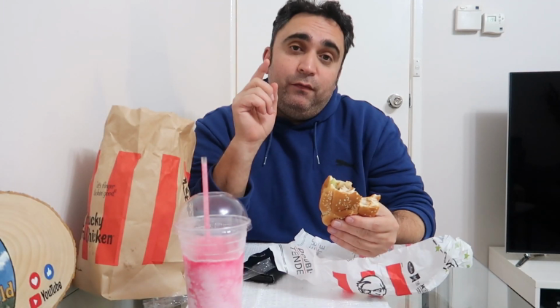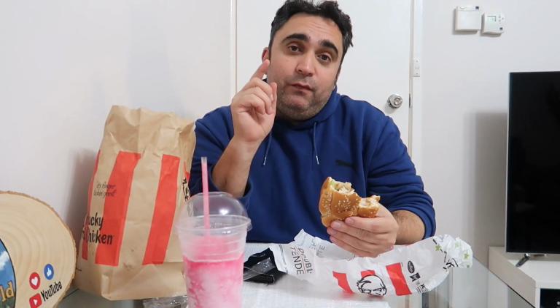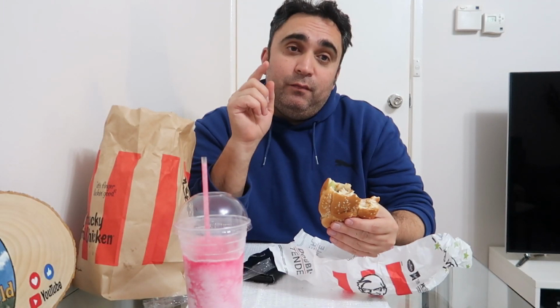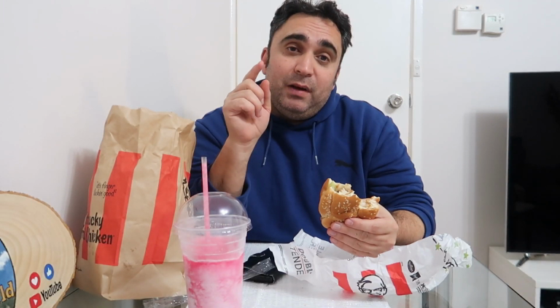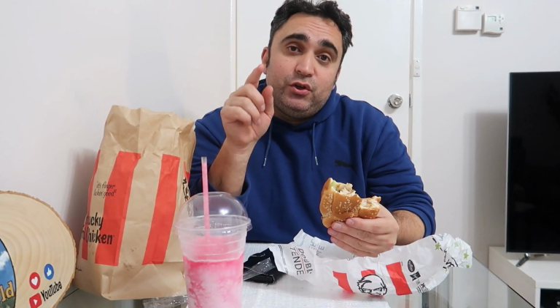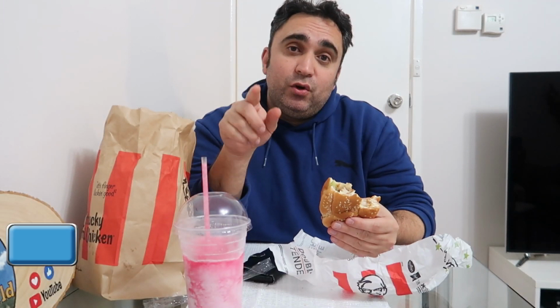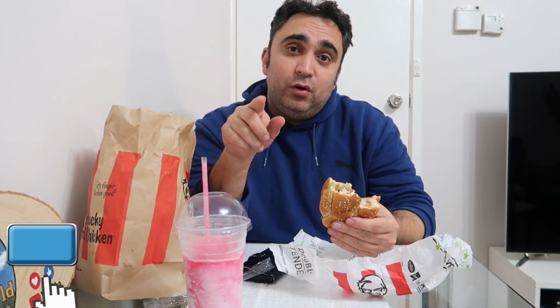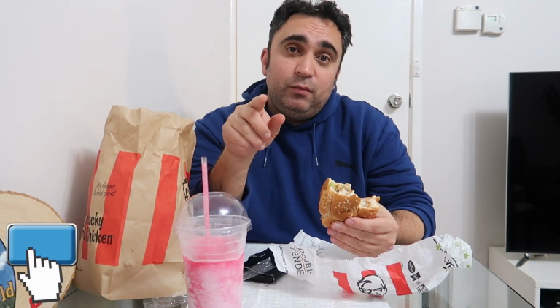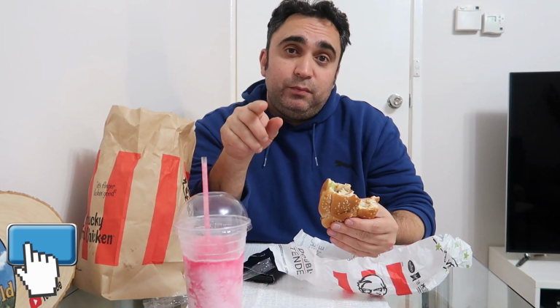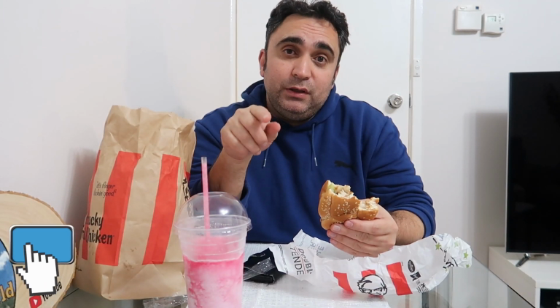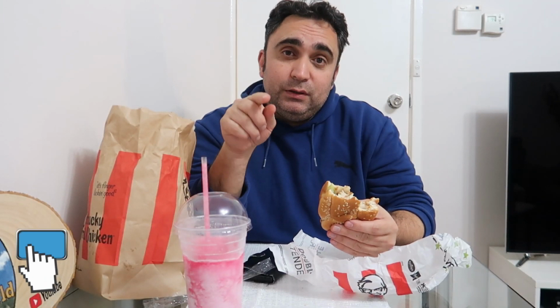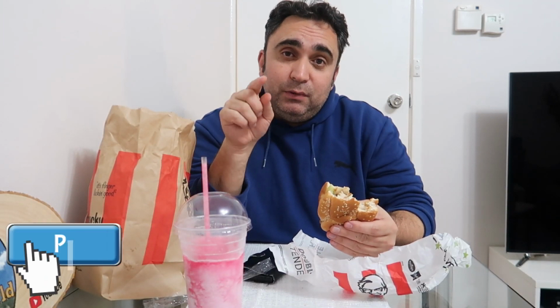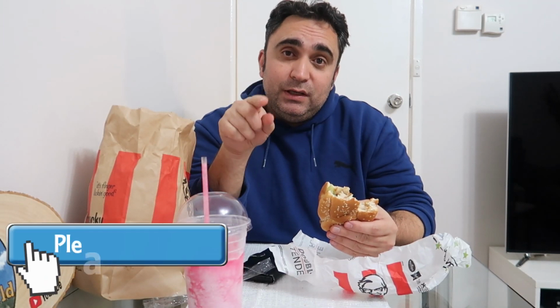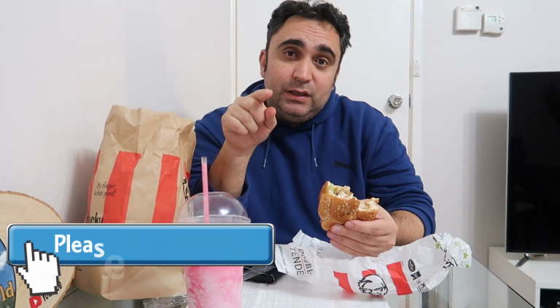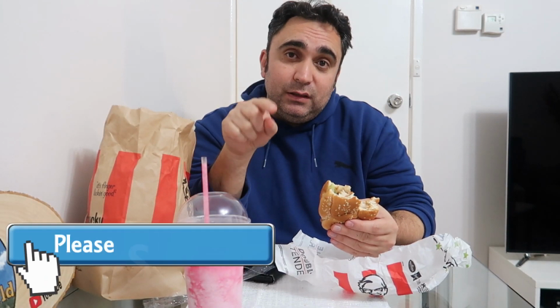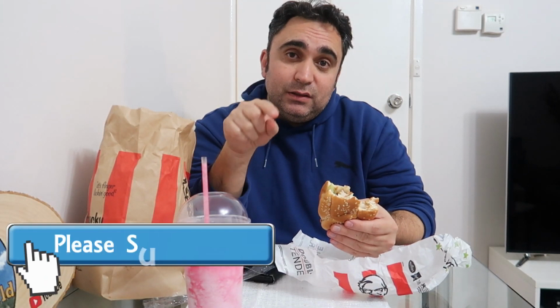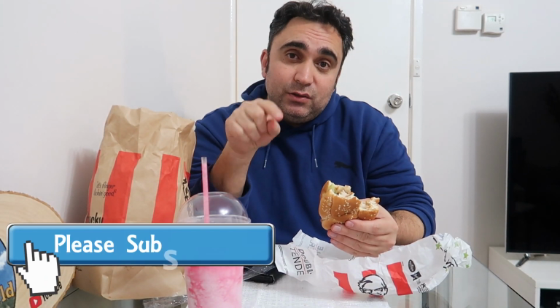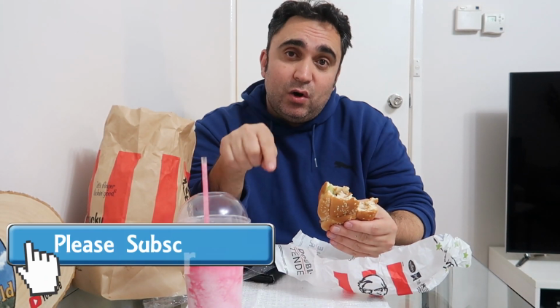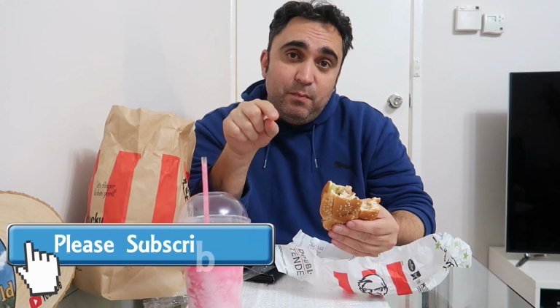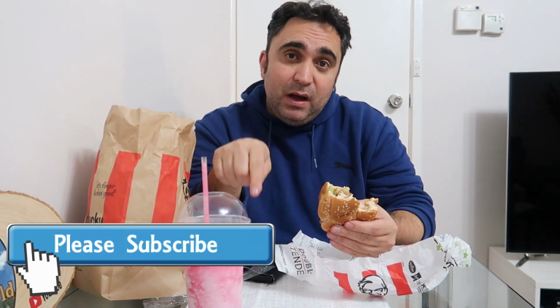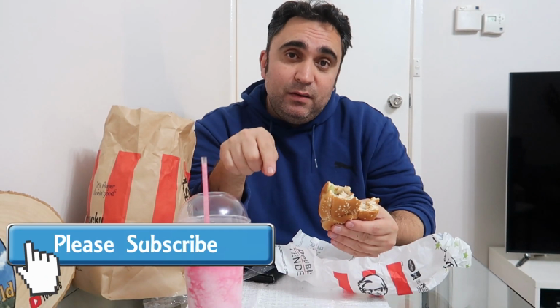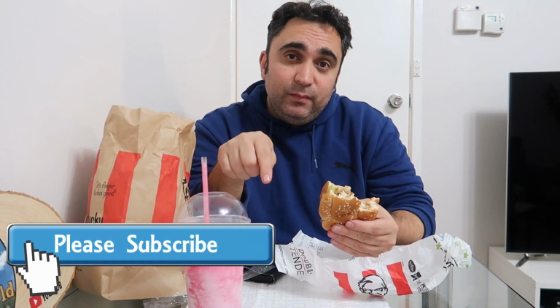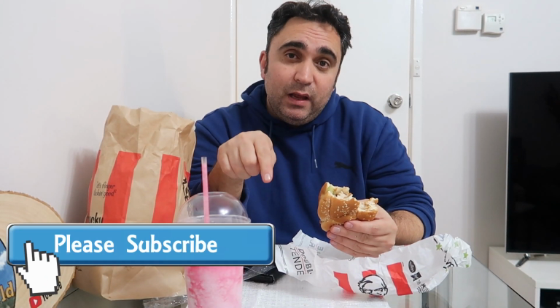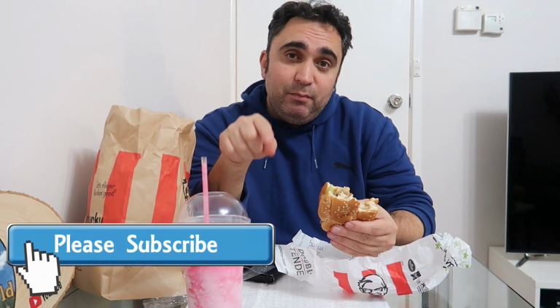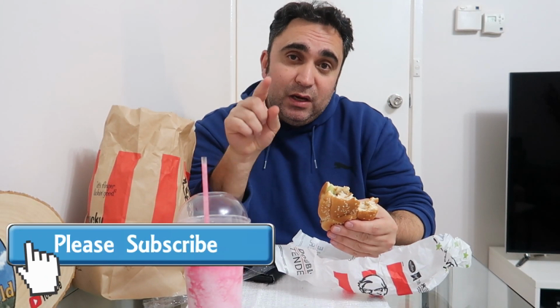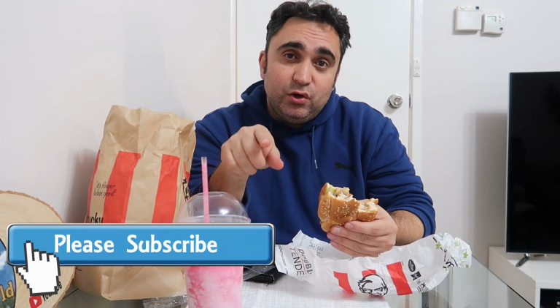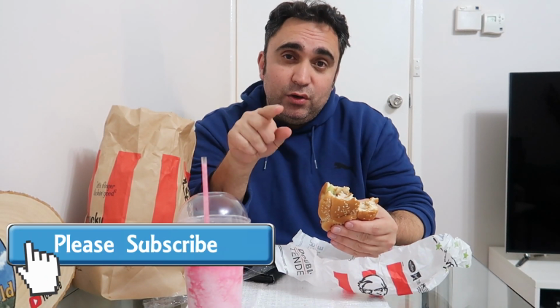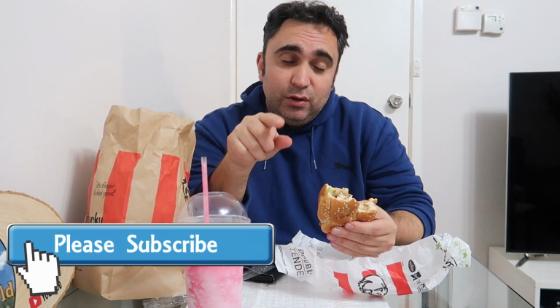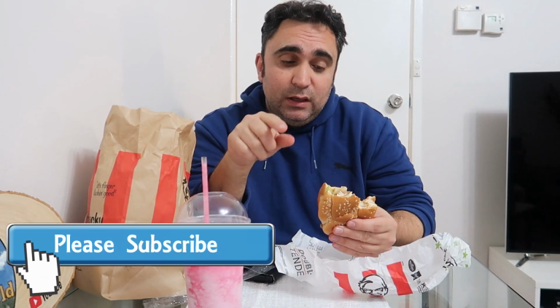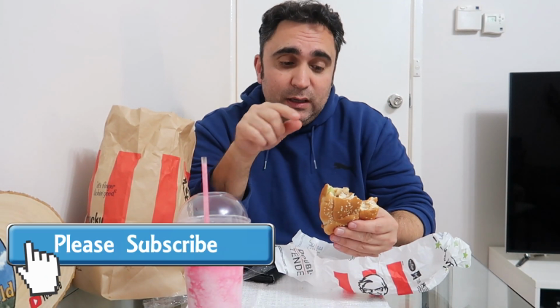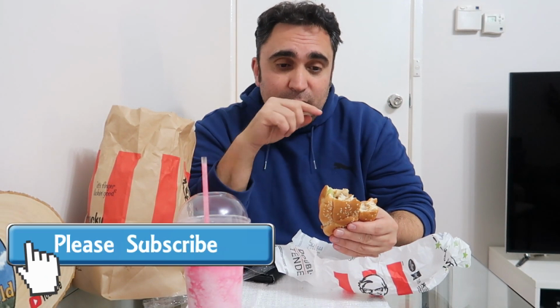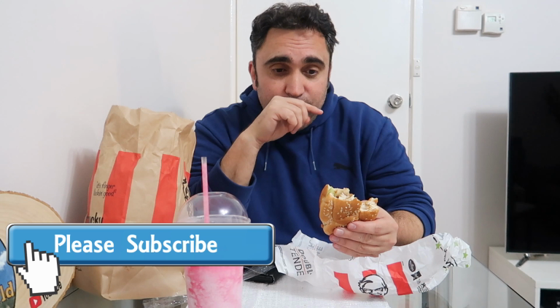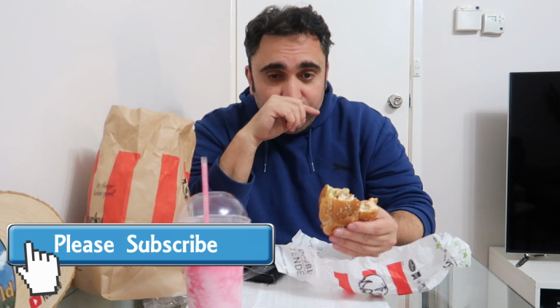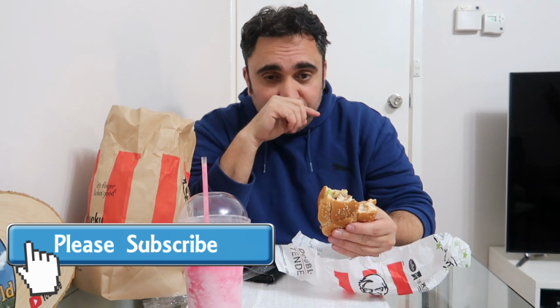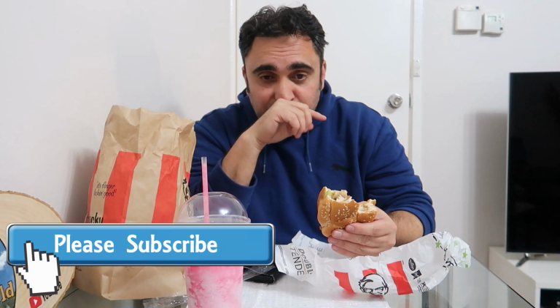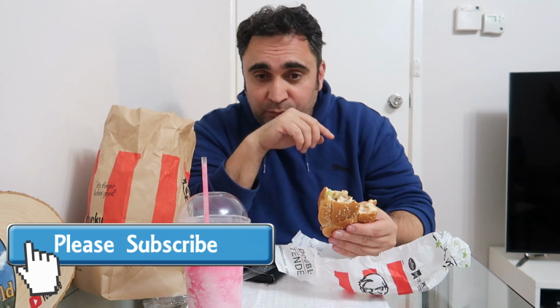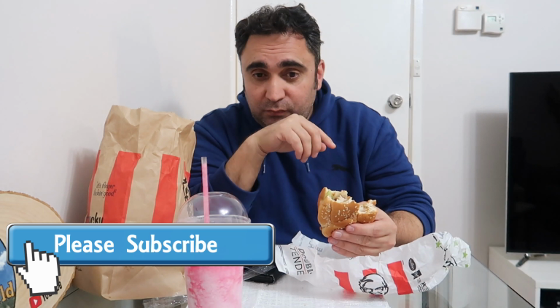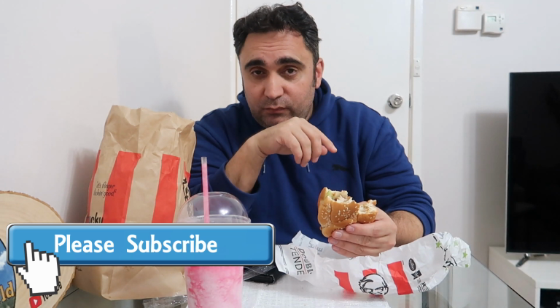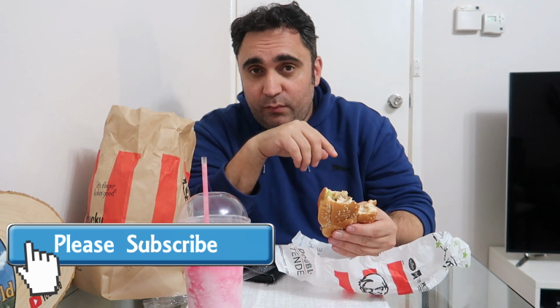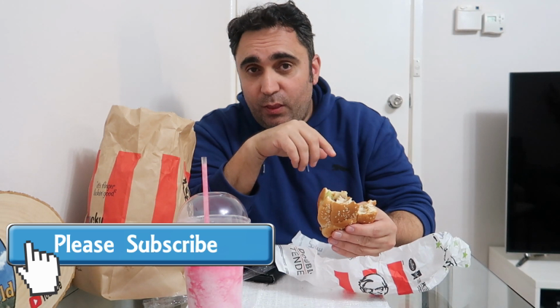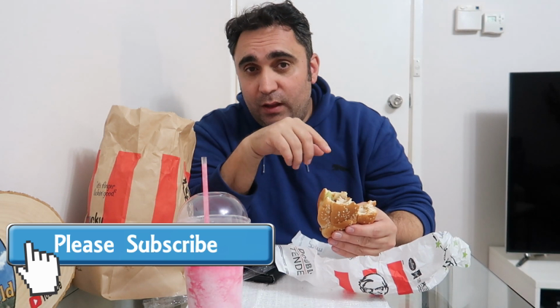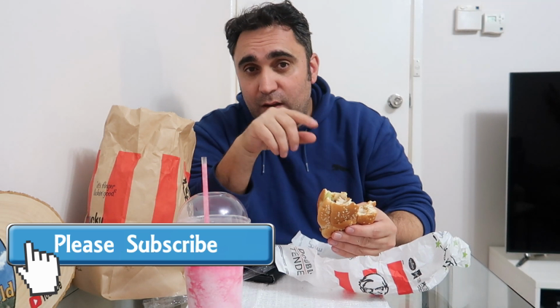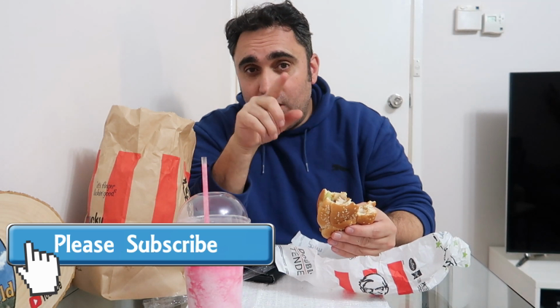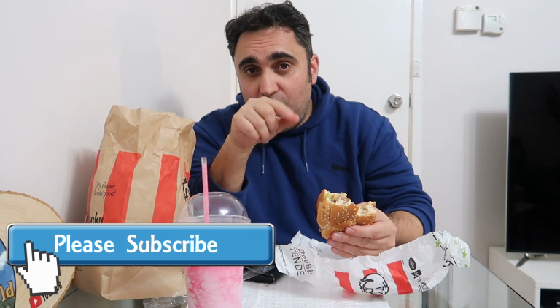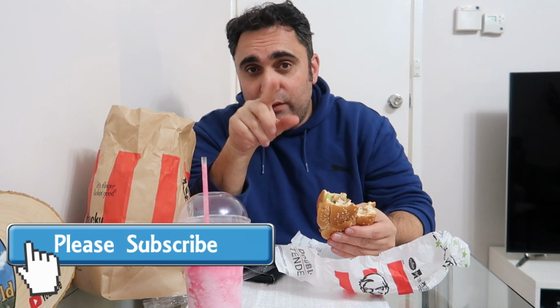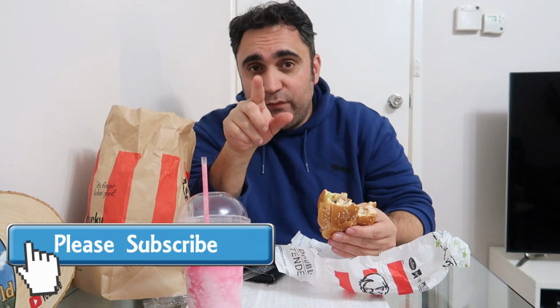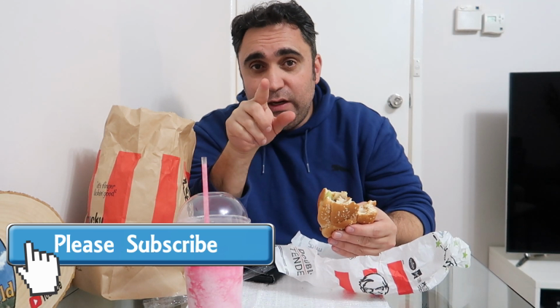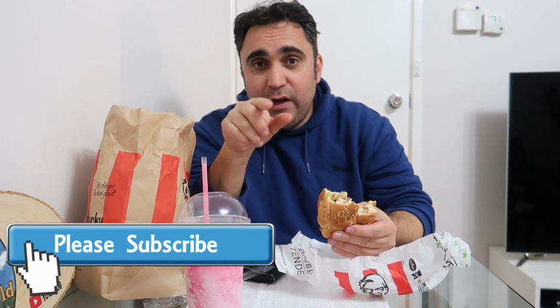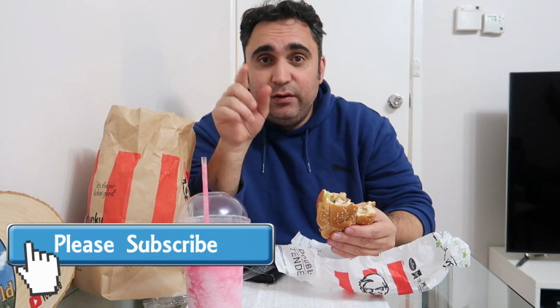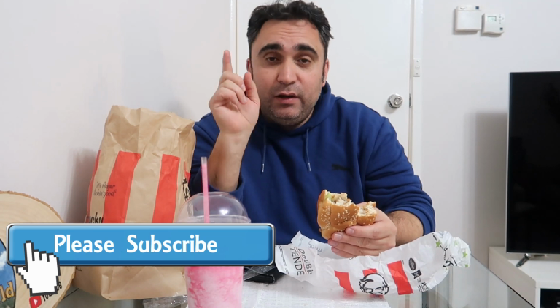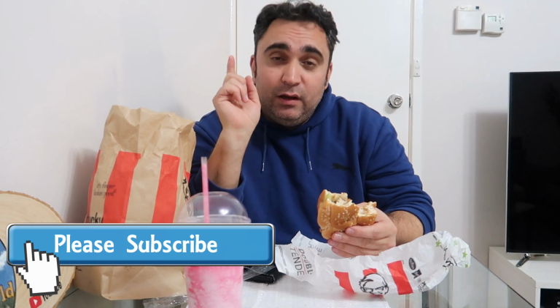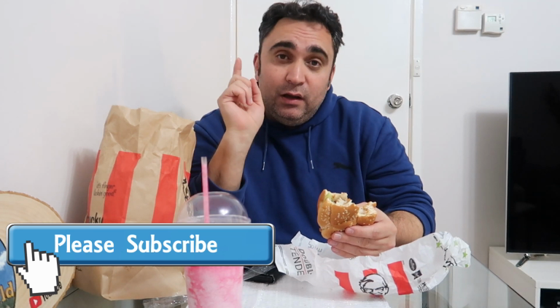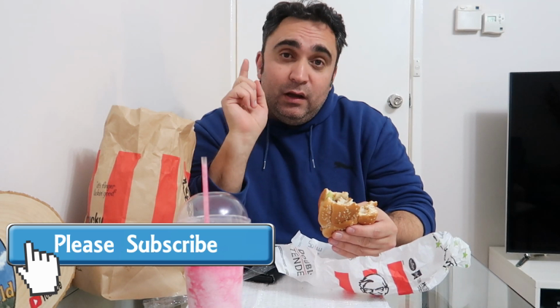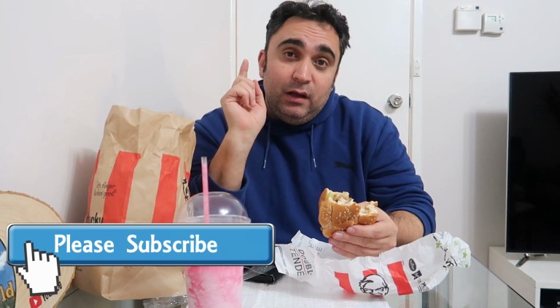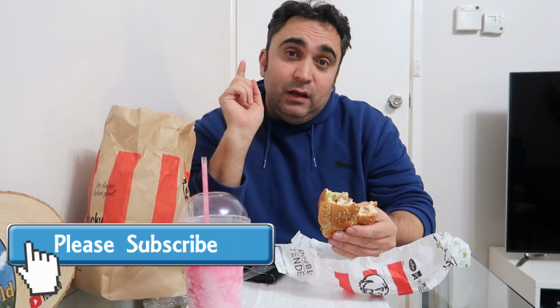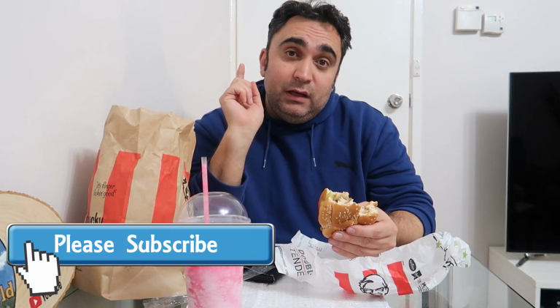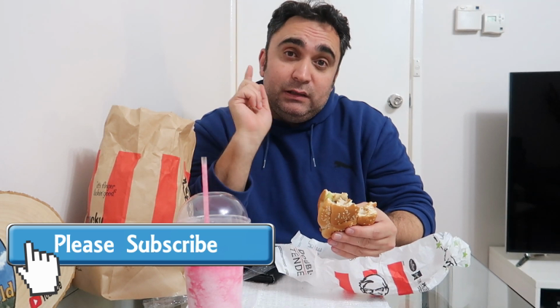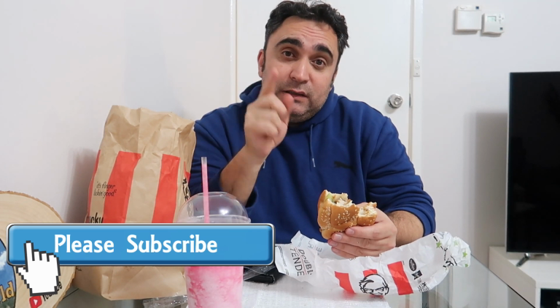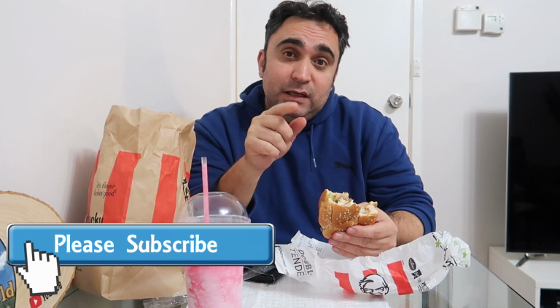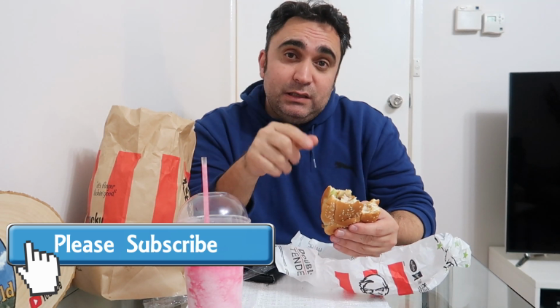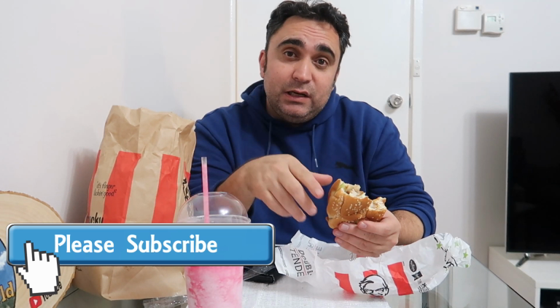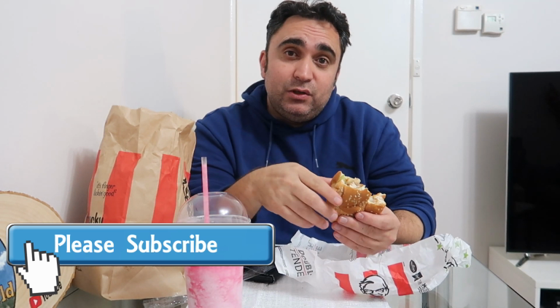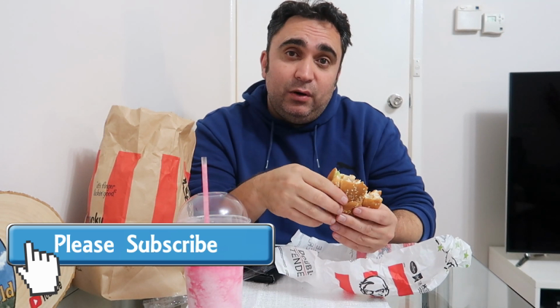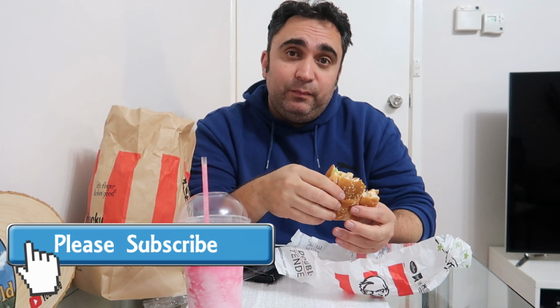Make sure to hit the subscribe button and like the video. See you next time!